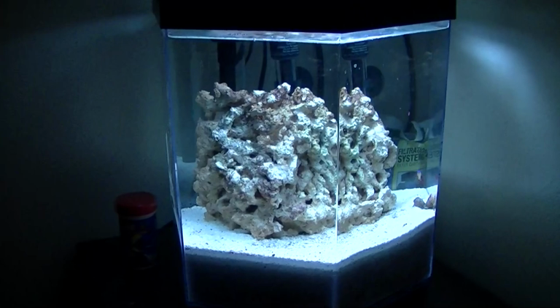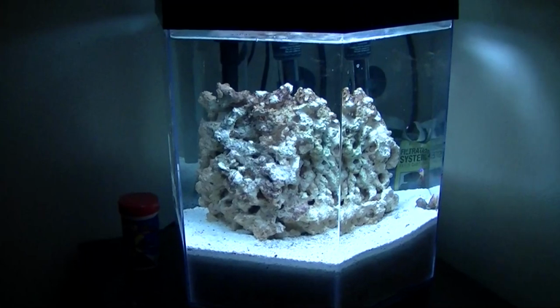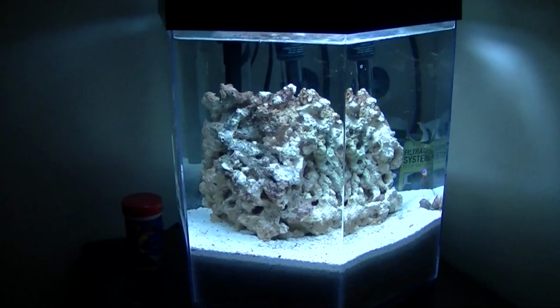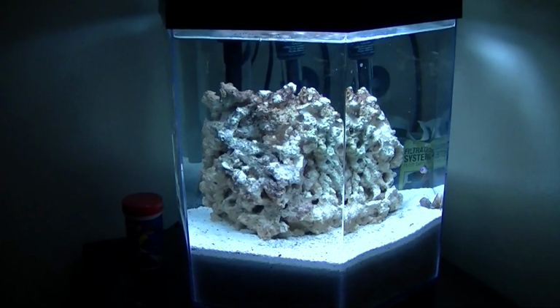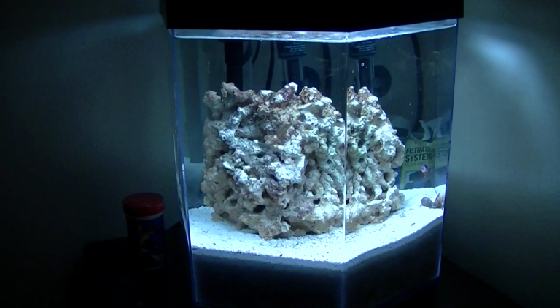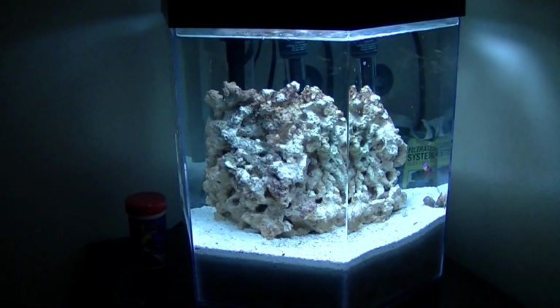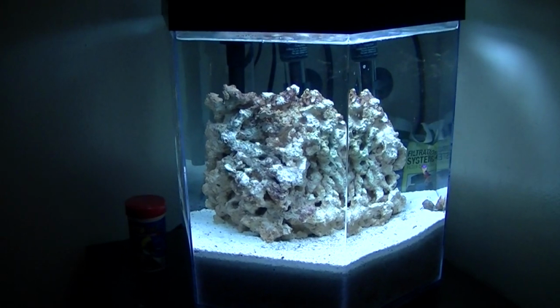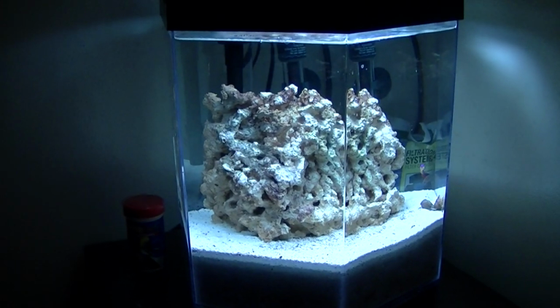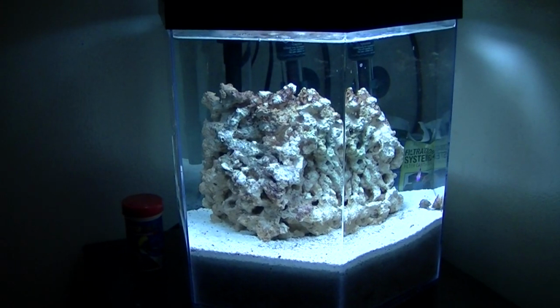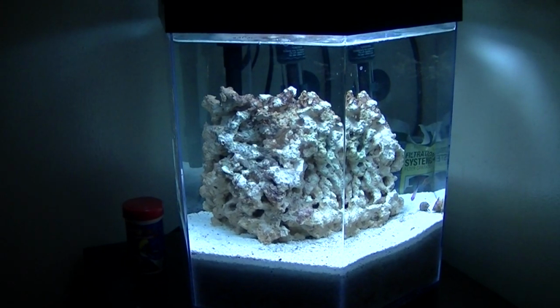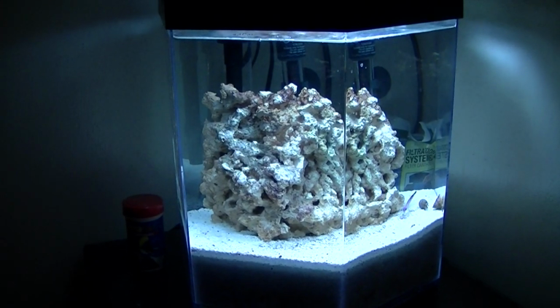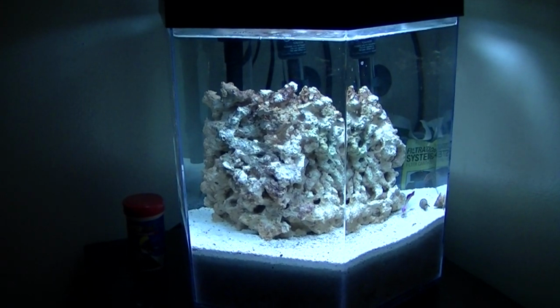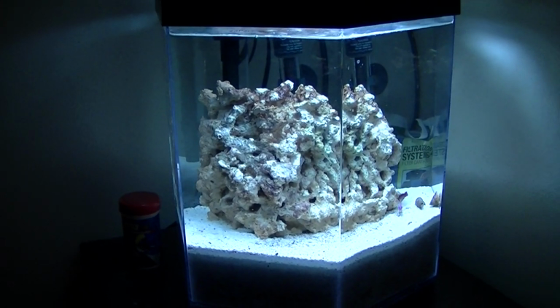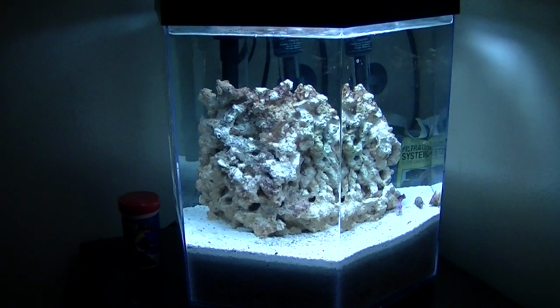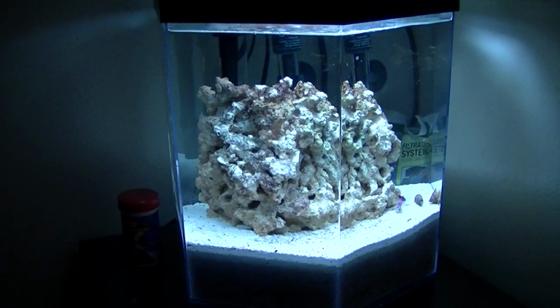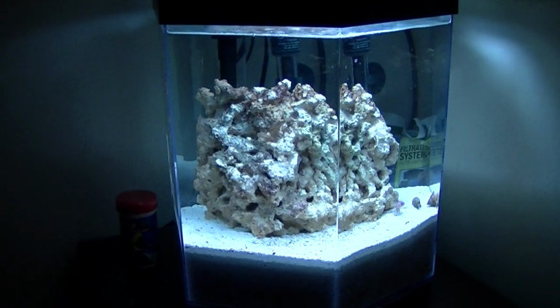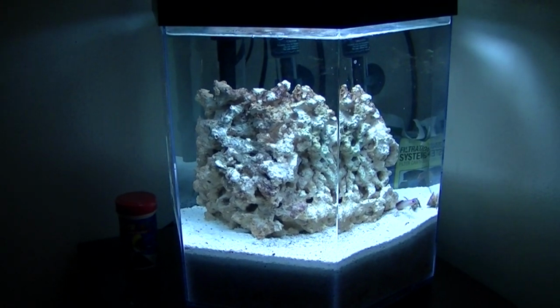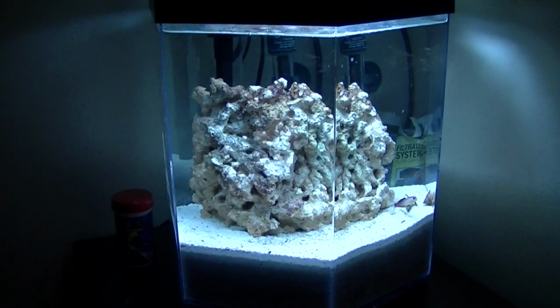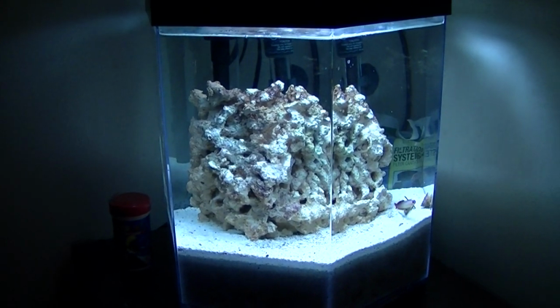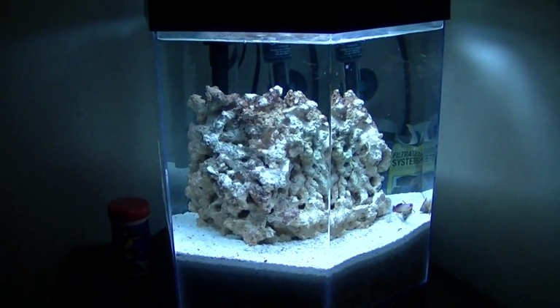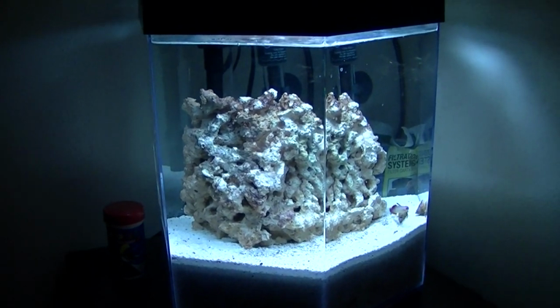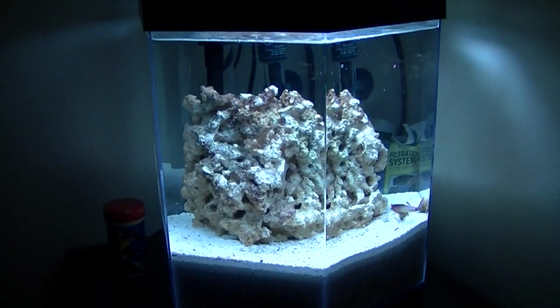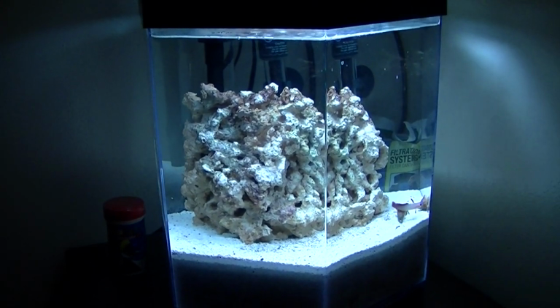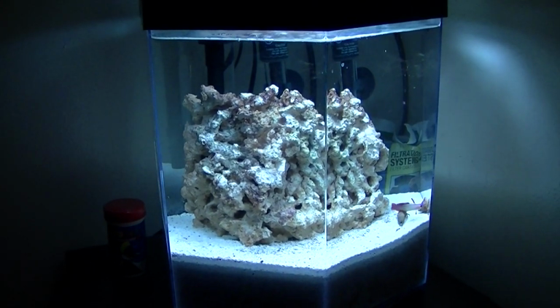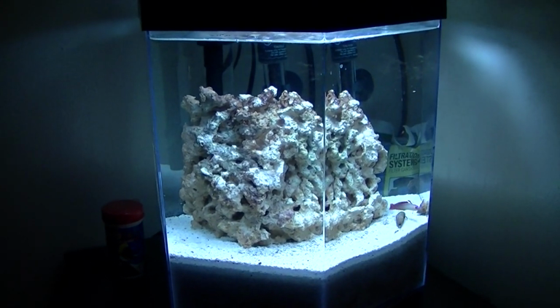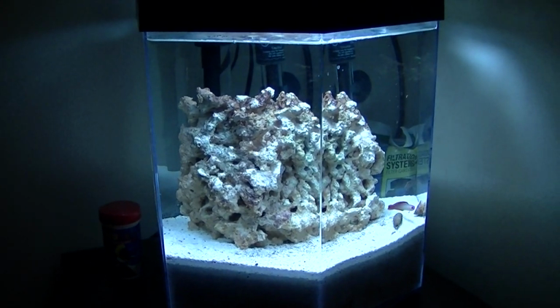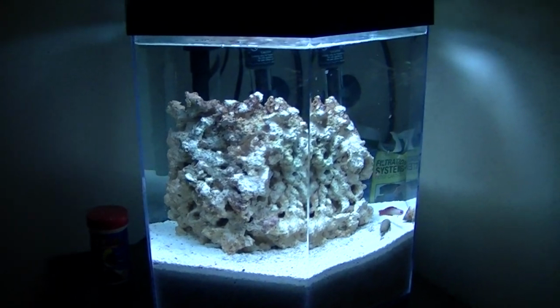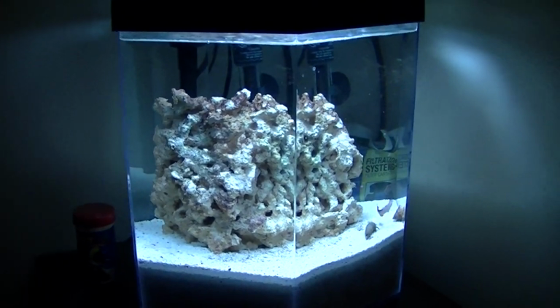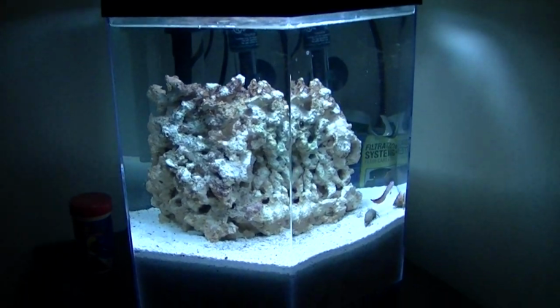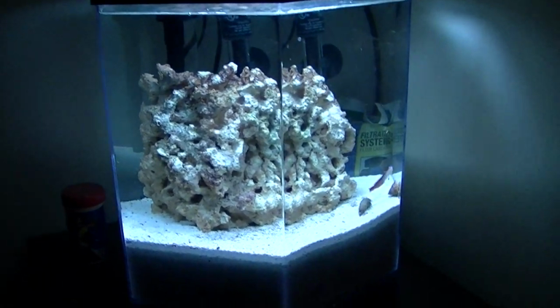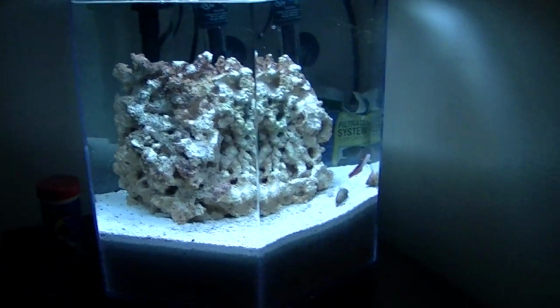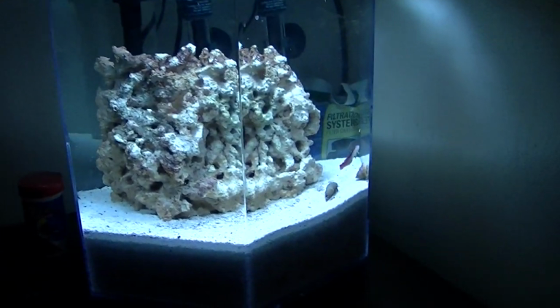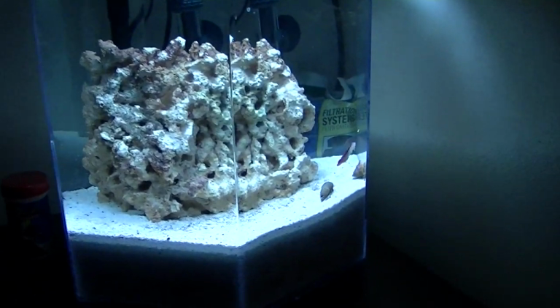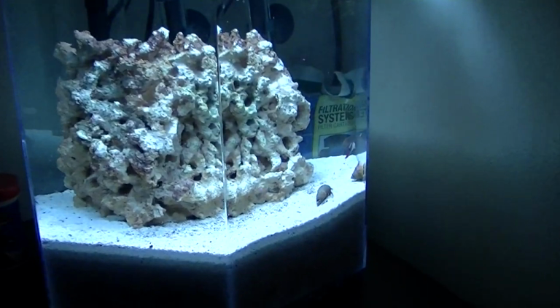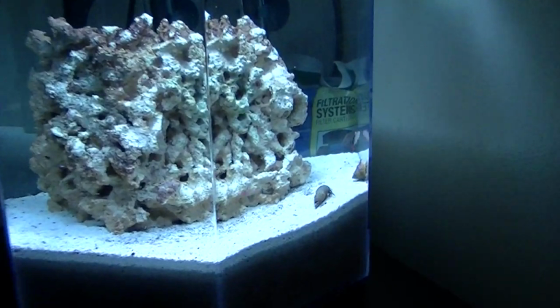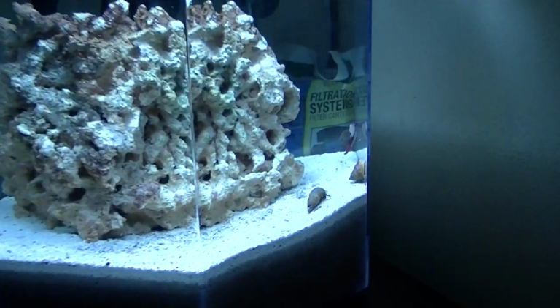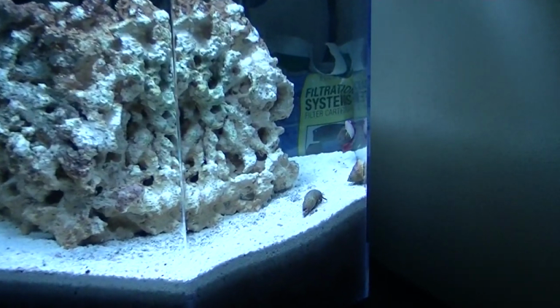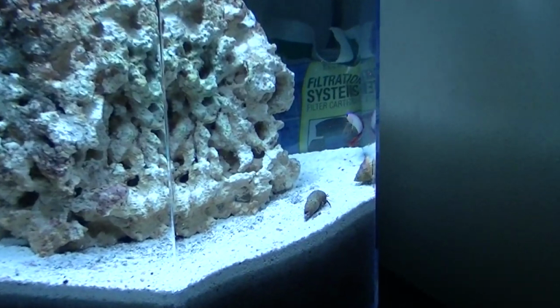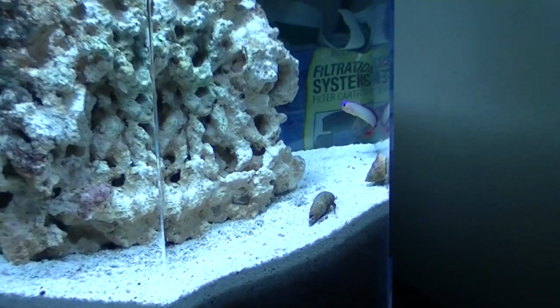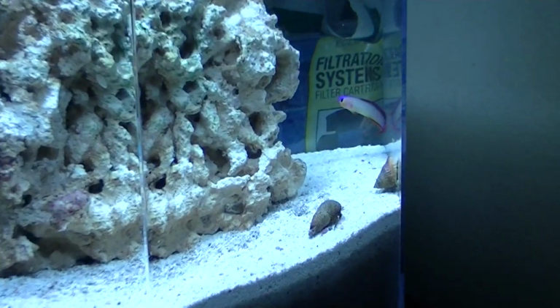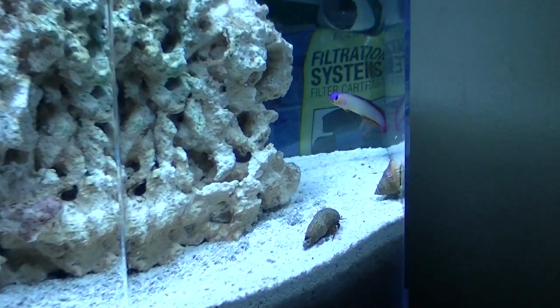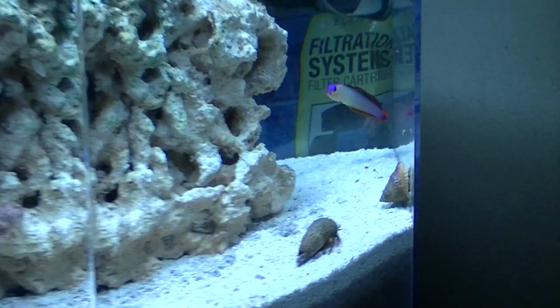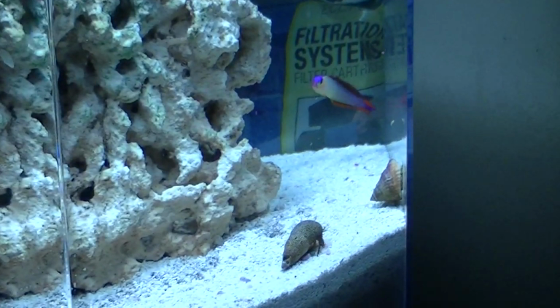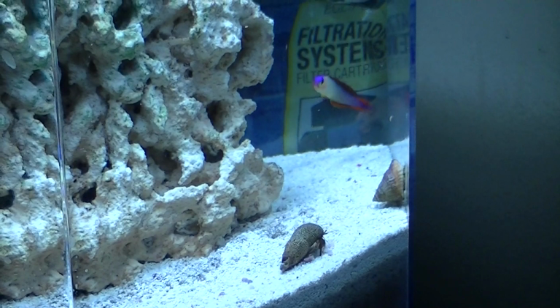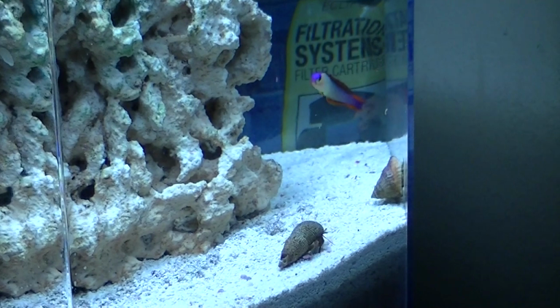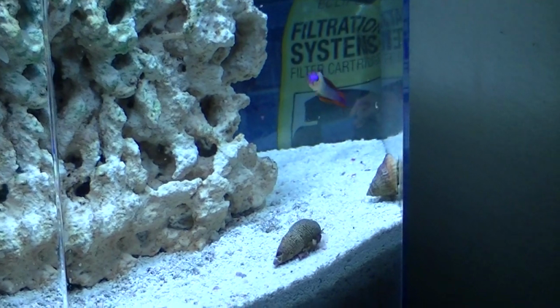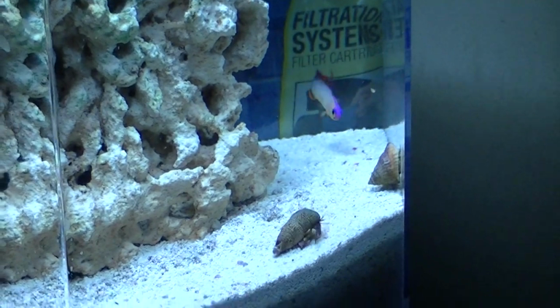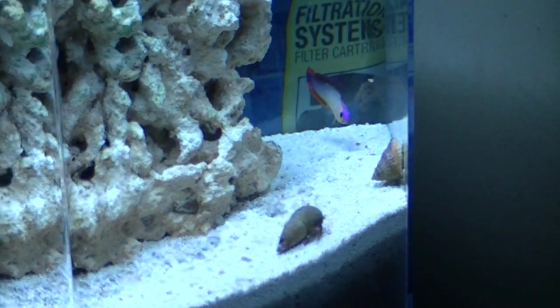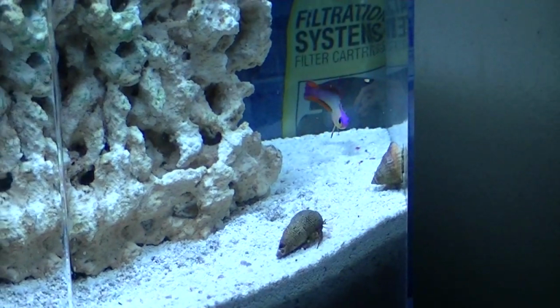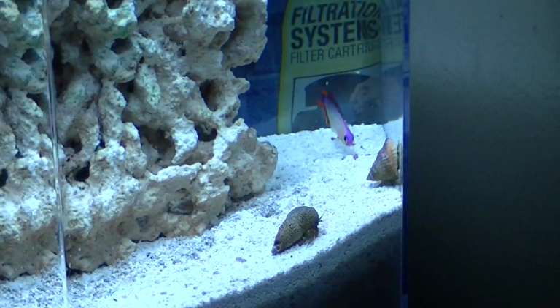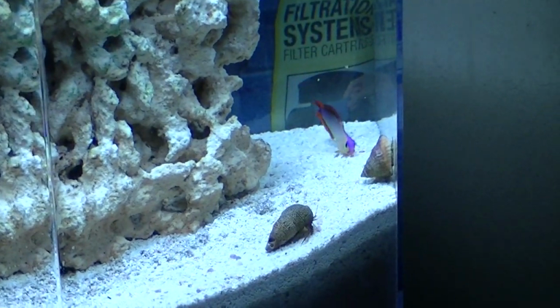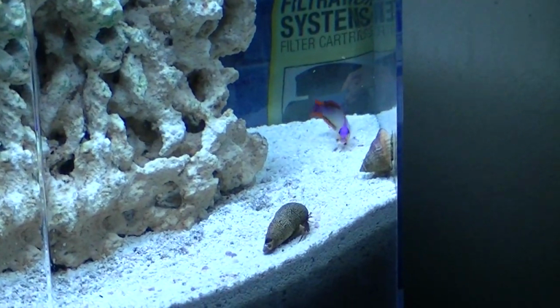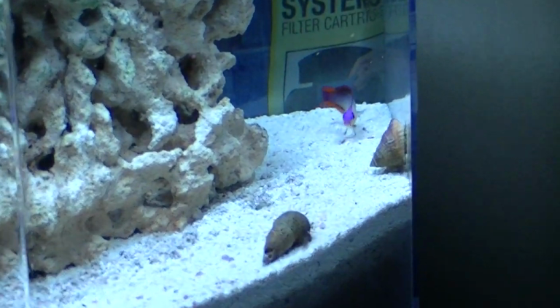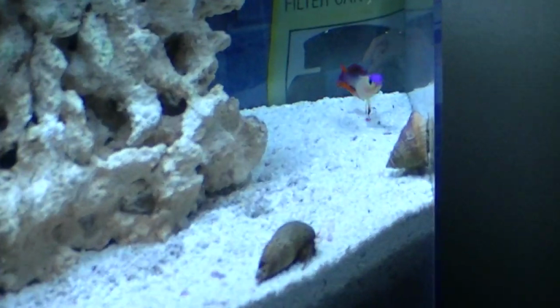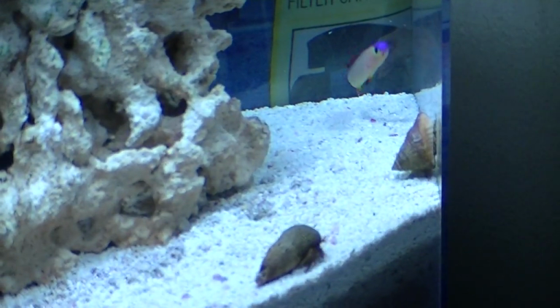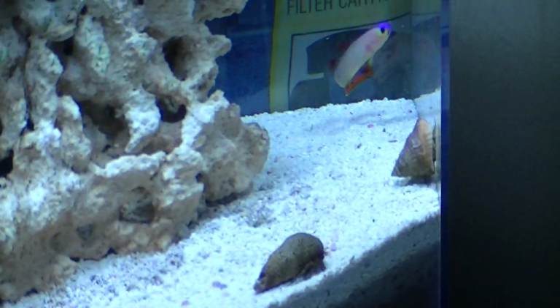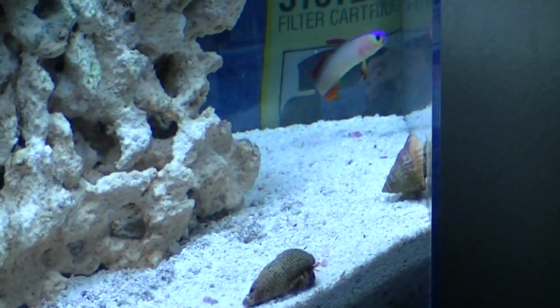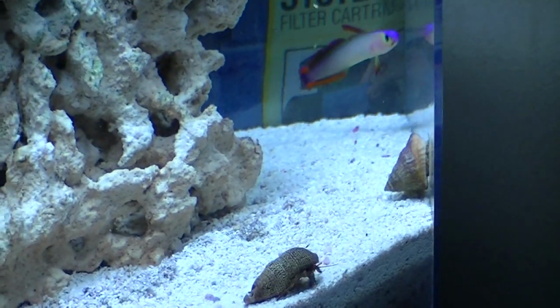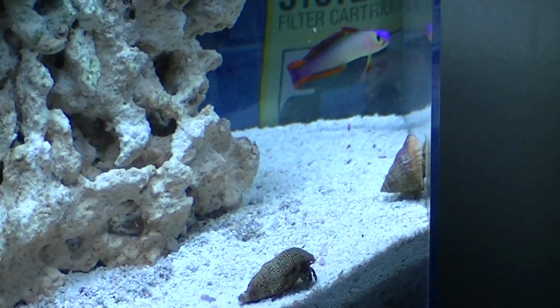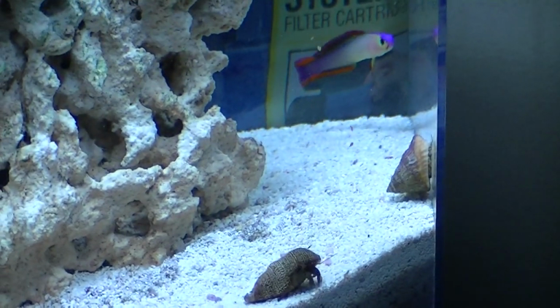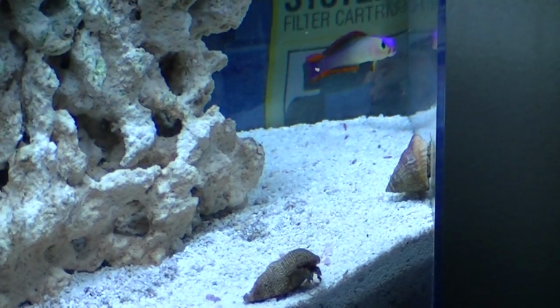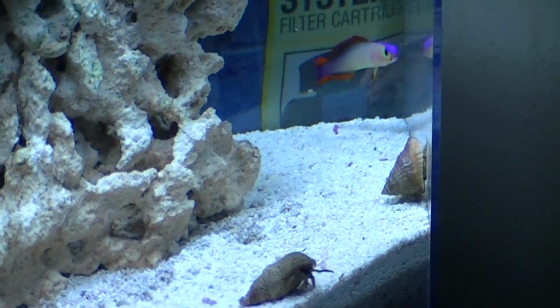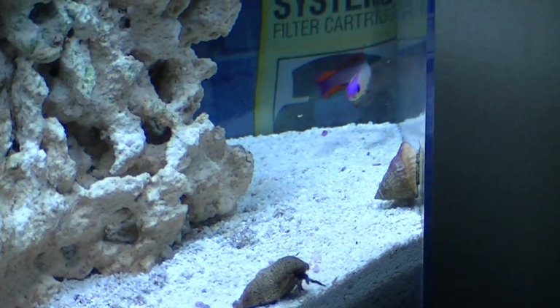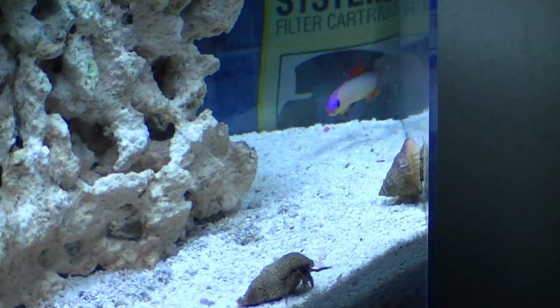Hey guys, so here's an update on my five gallon eclipse tank. I'll show you guys what I put in. I just fed them some food so they're moving around a little bit right now.